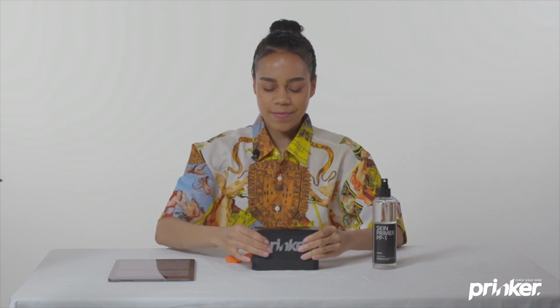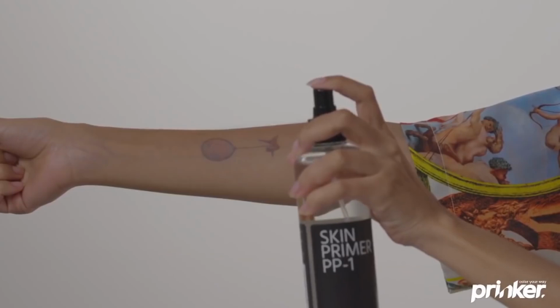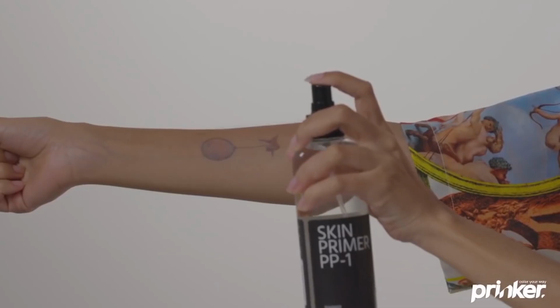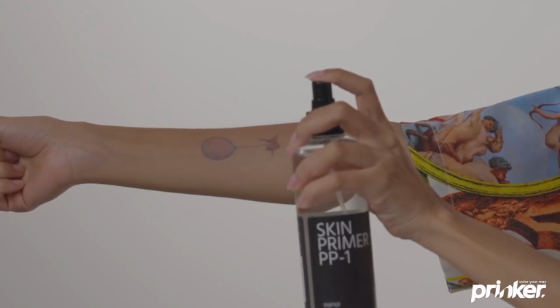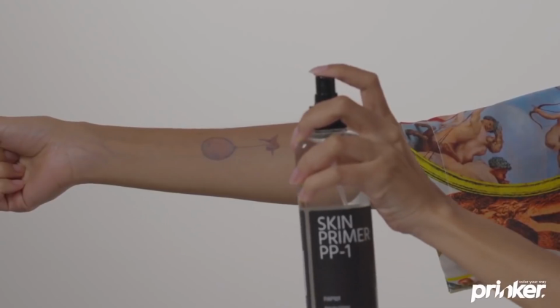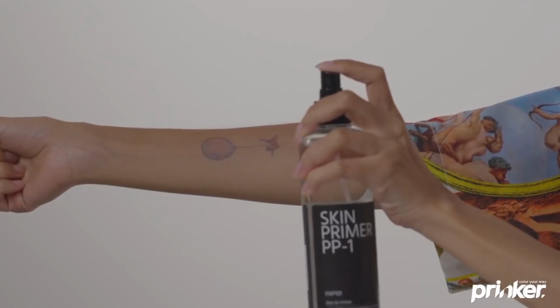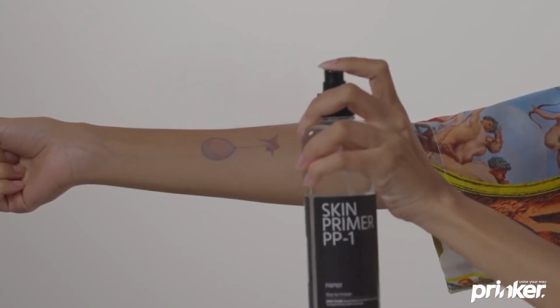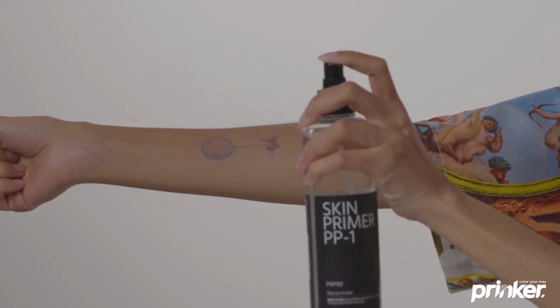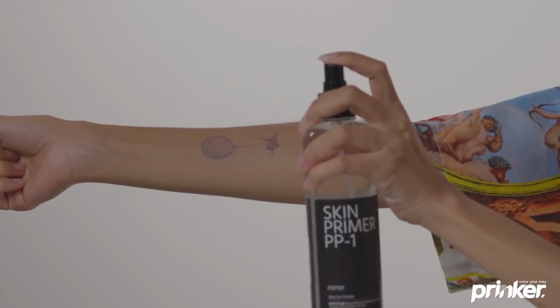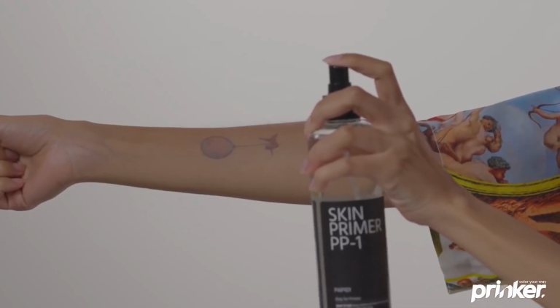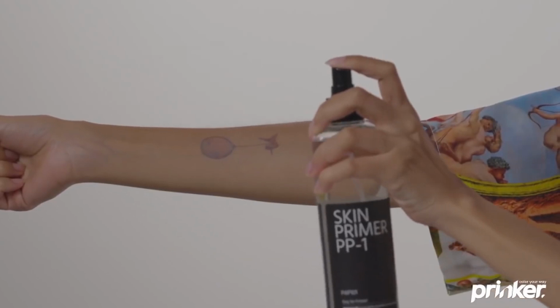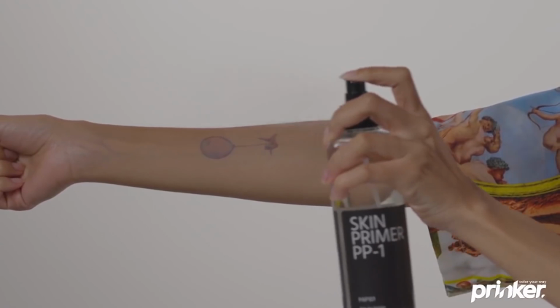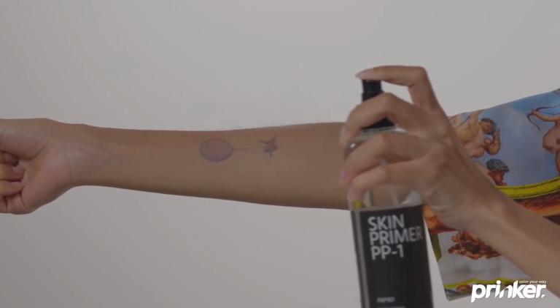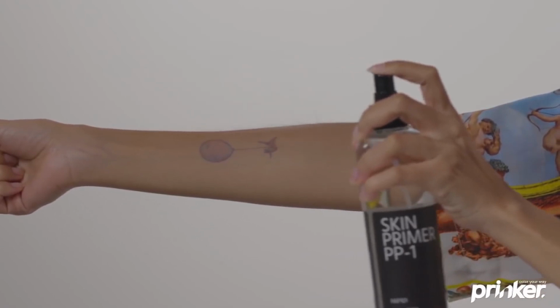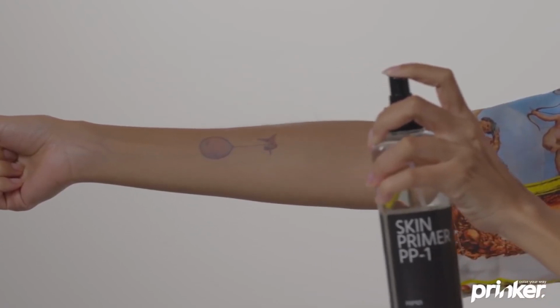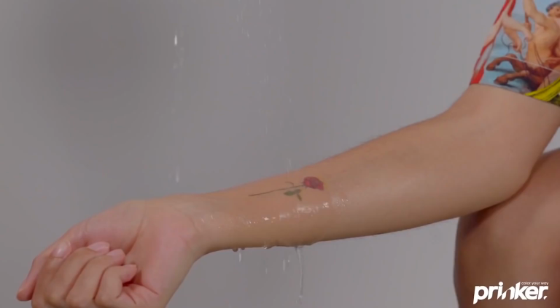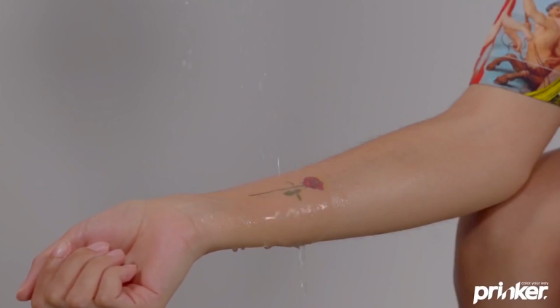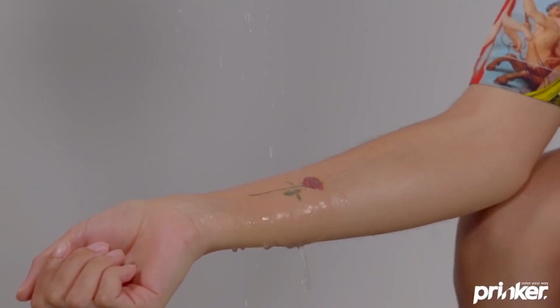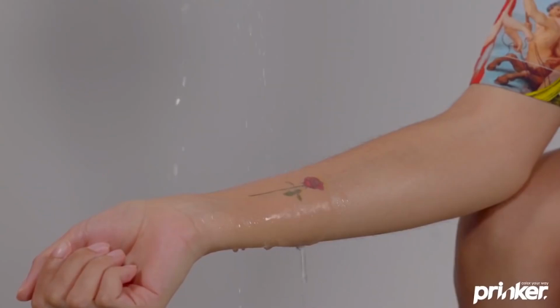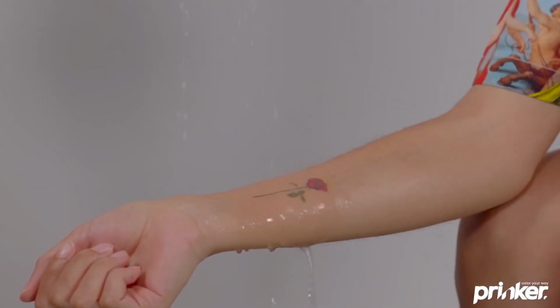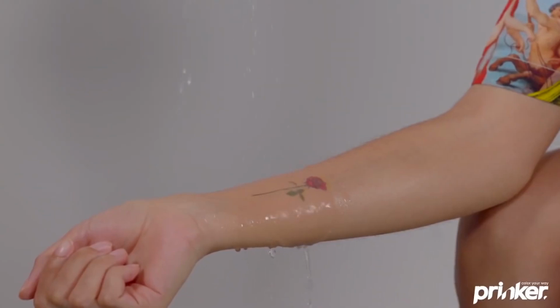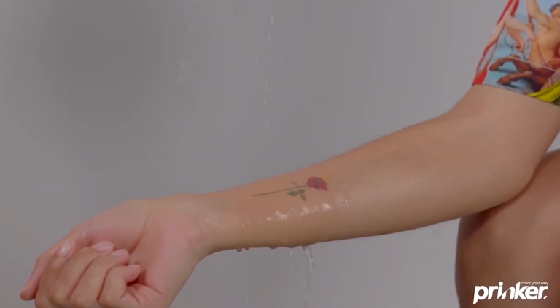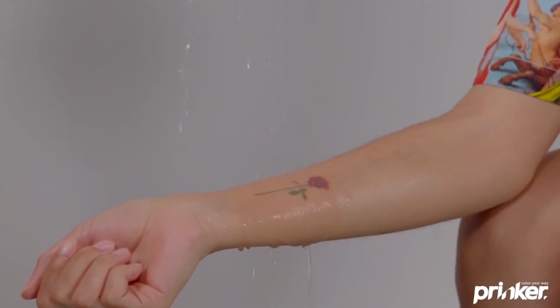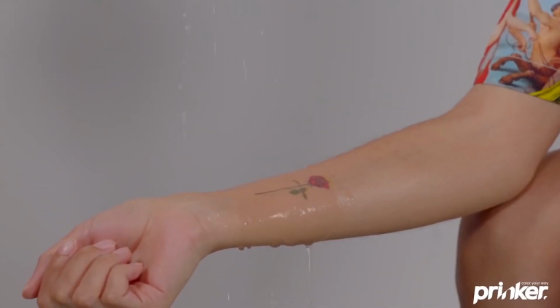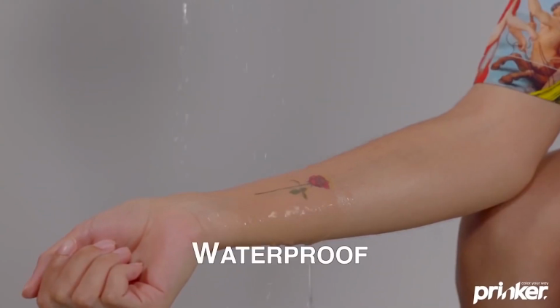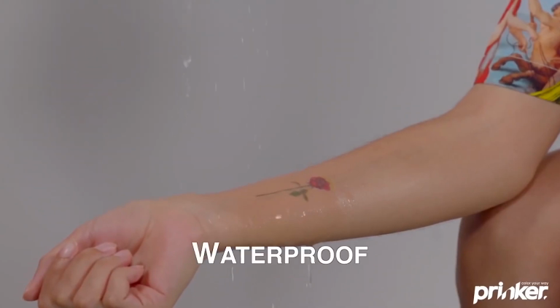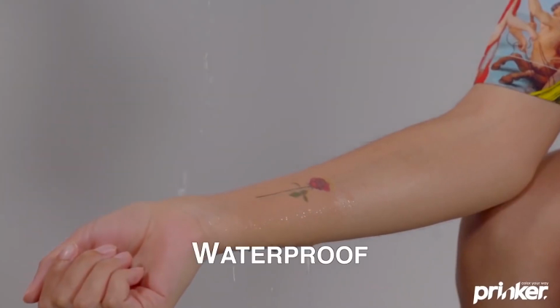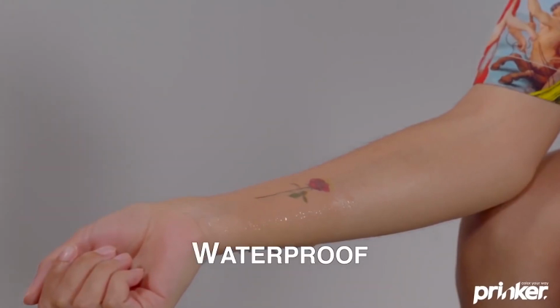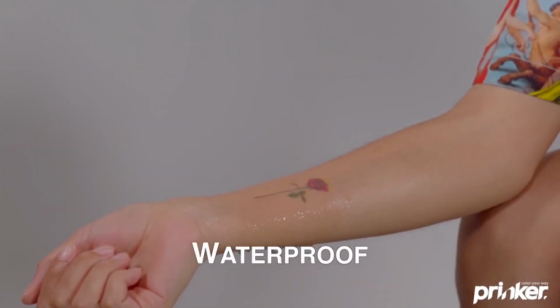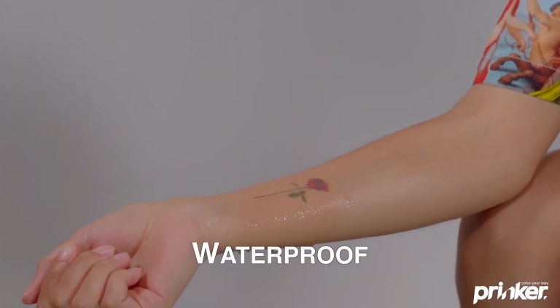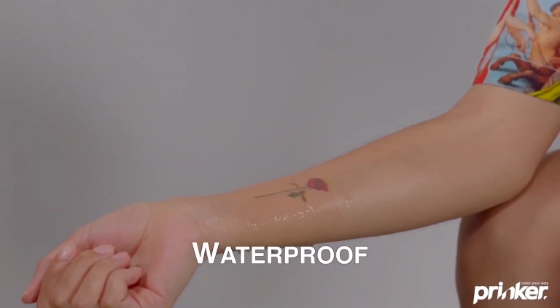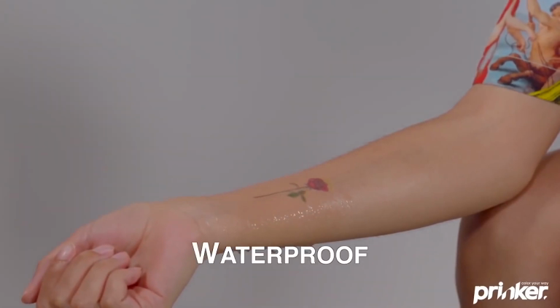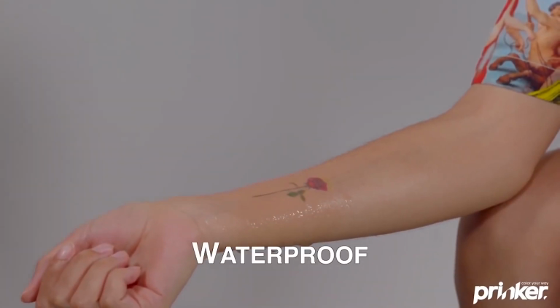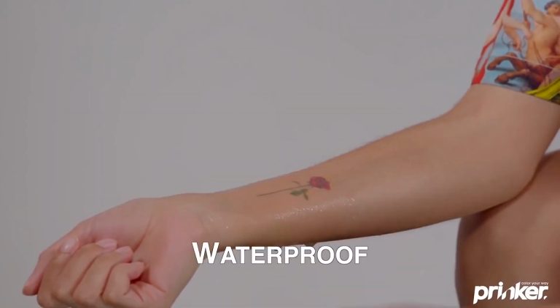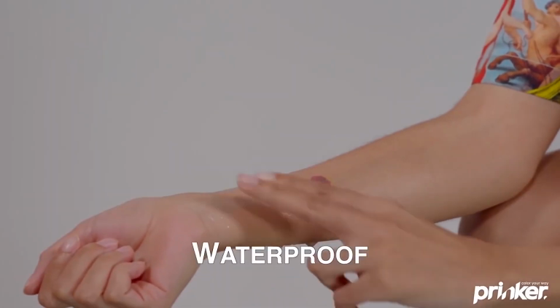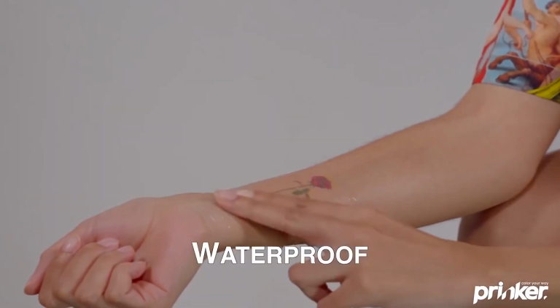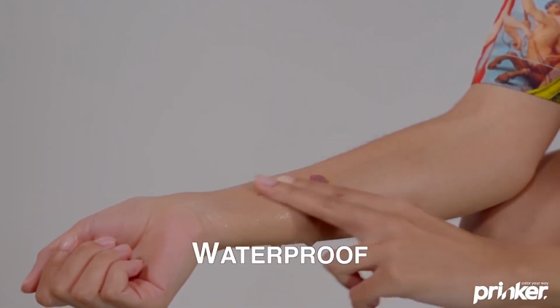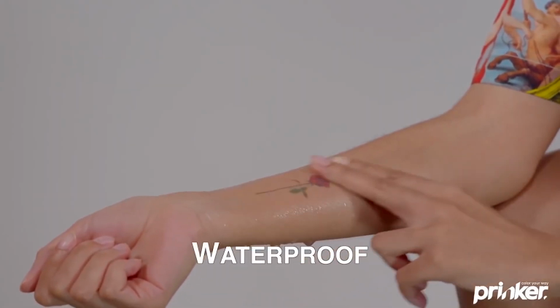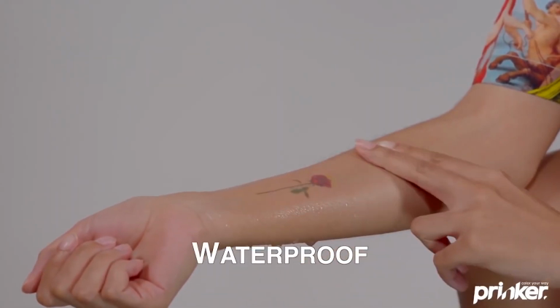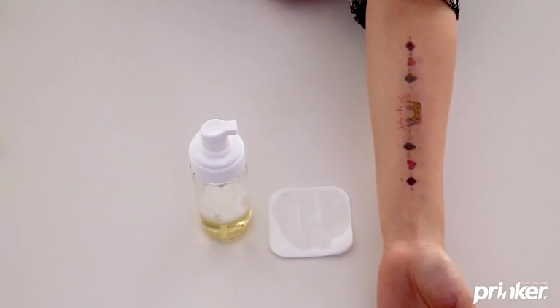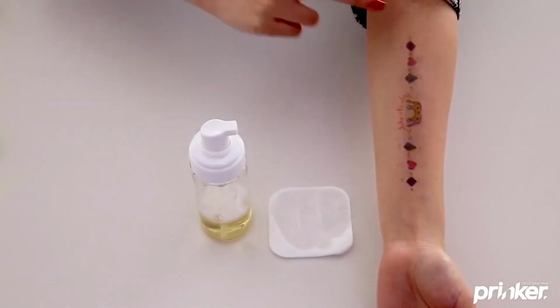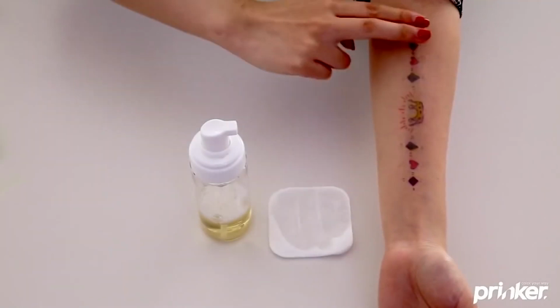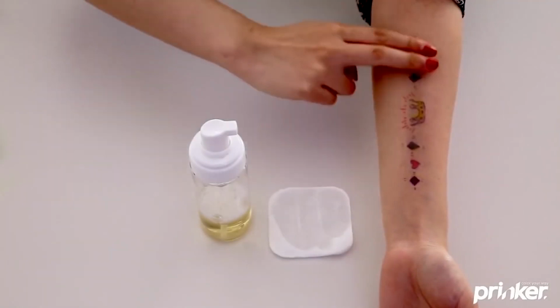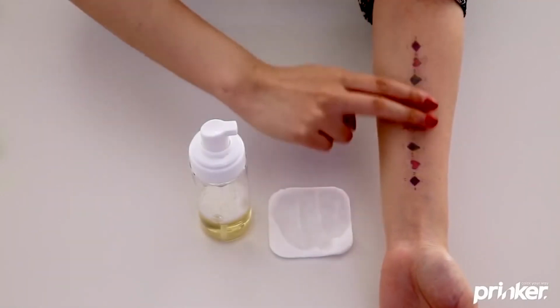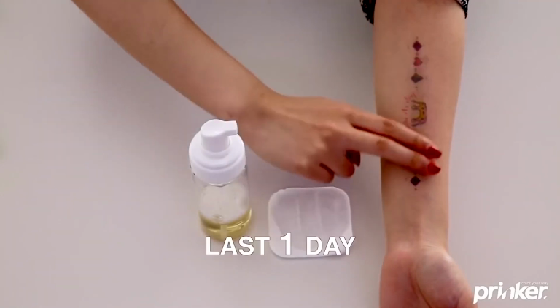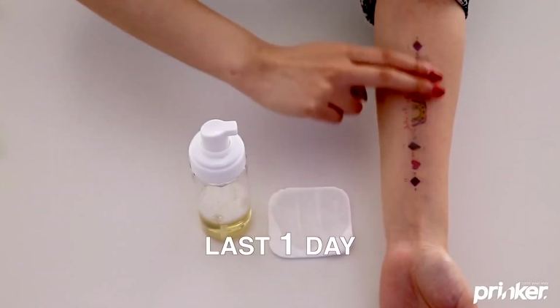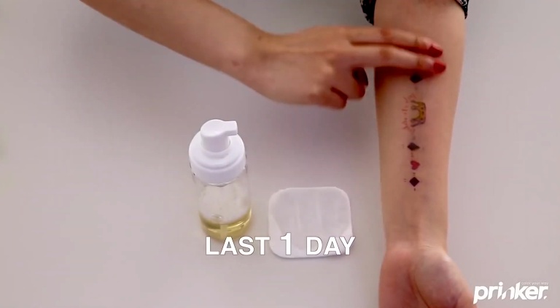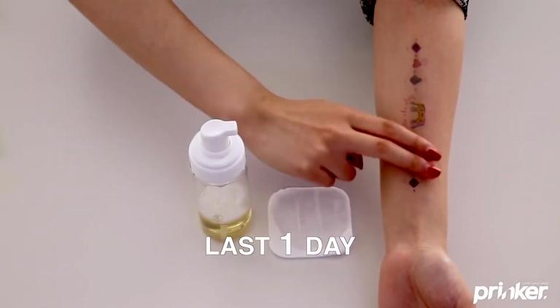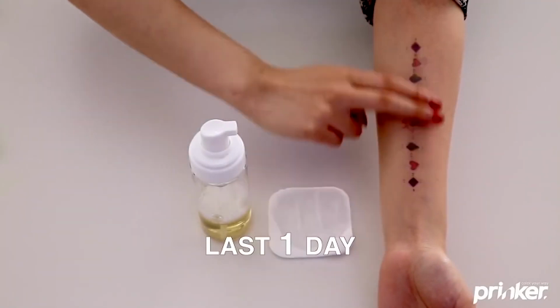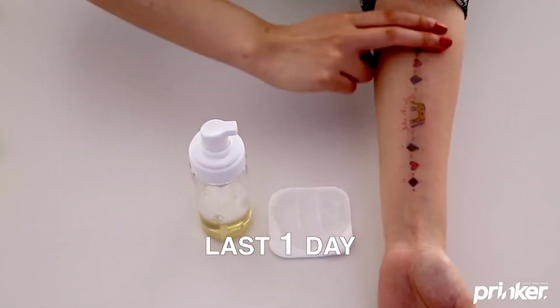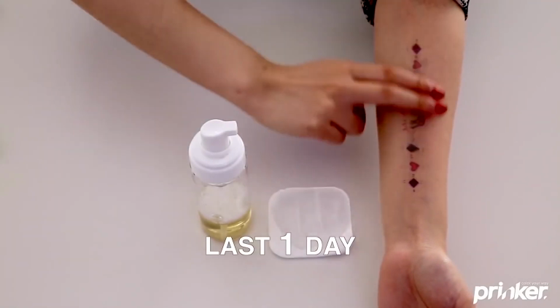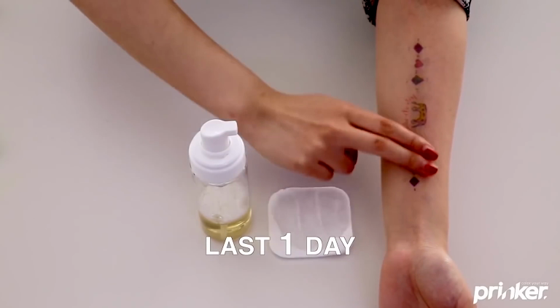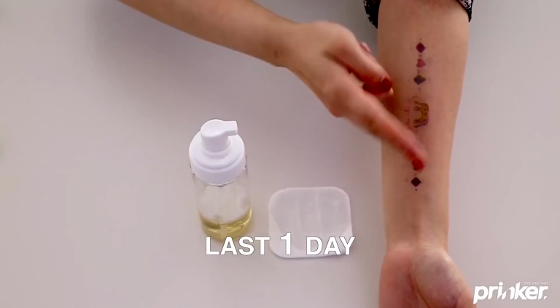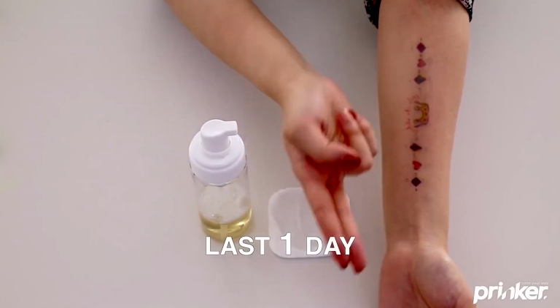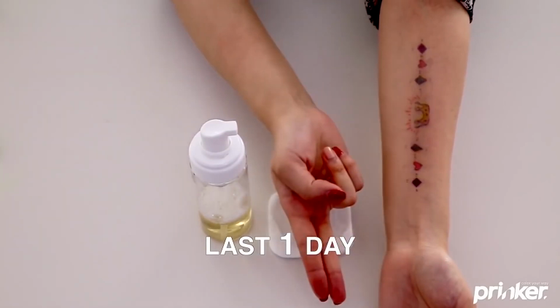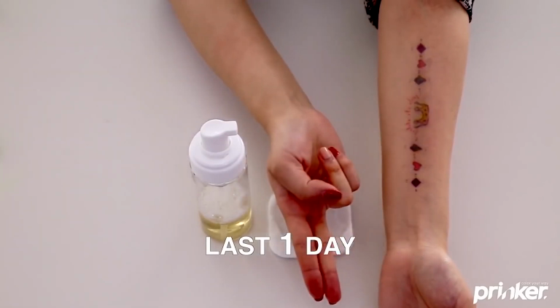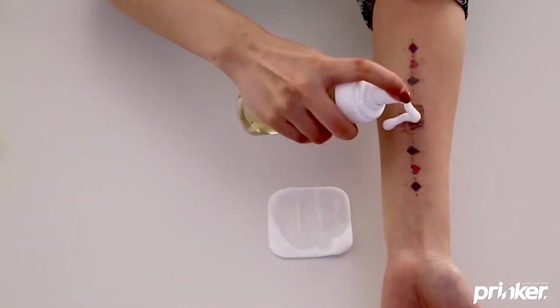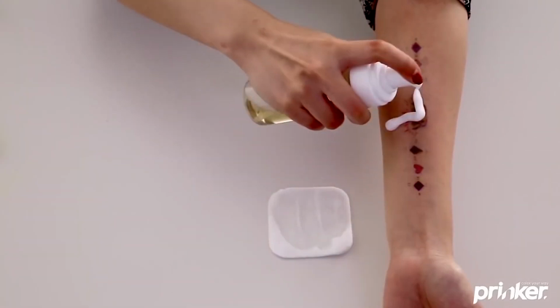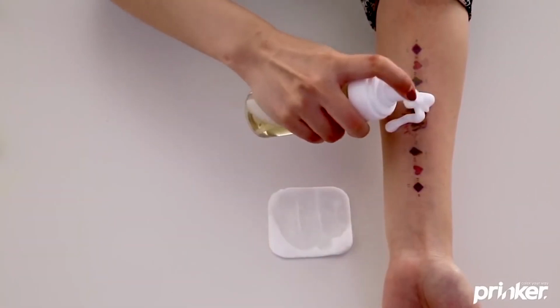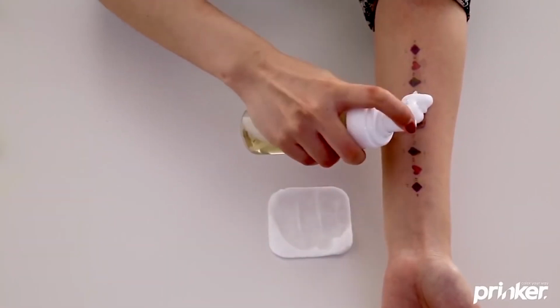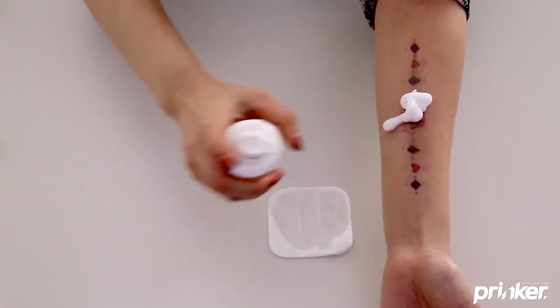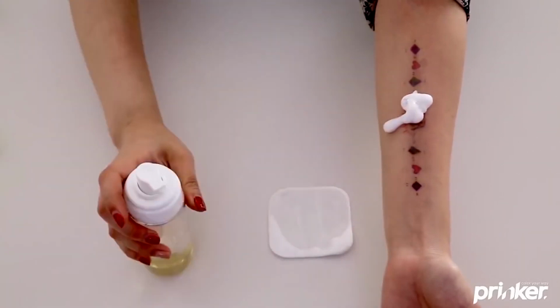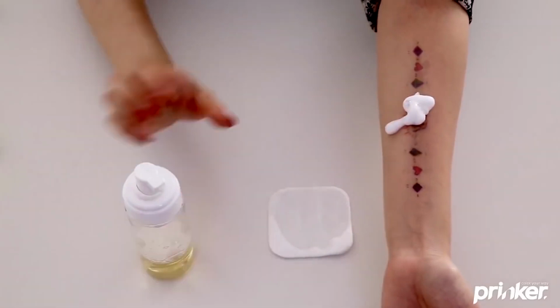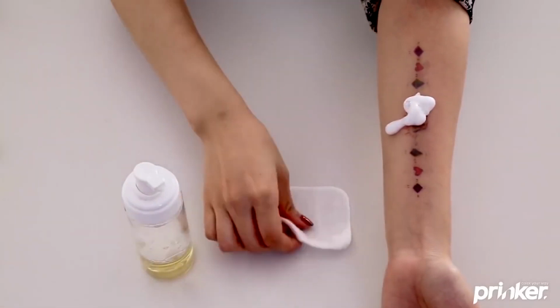No needles, no pain, and no appointments. It lasts about 24 hours, is waterproof, and can be permanently removed with just a bit of soap.